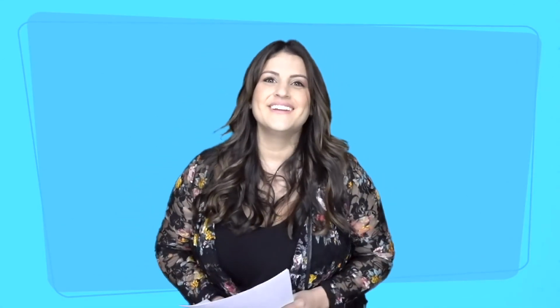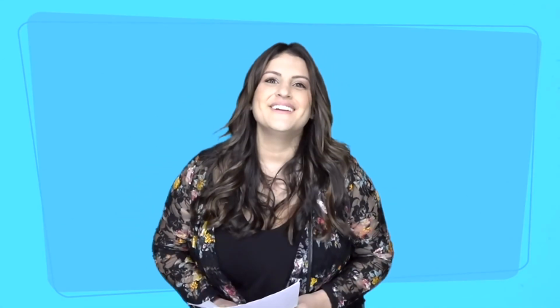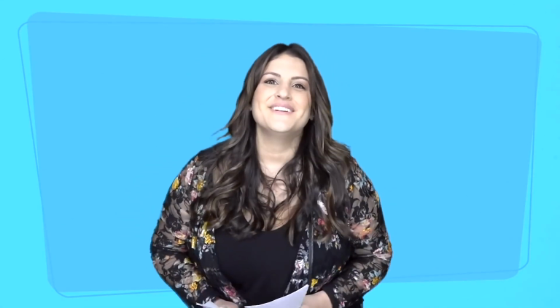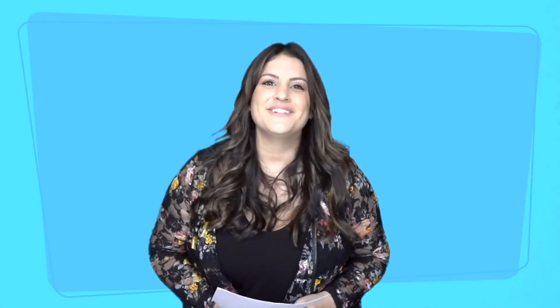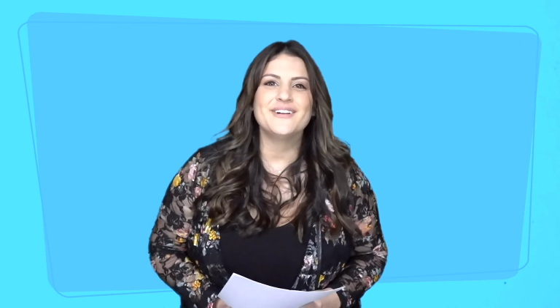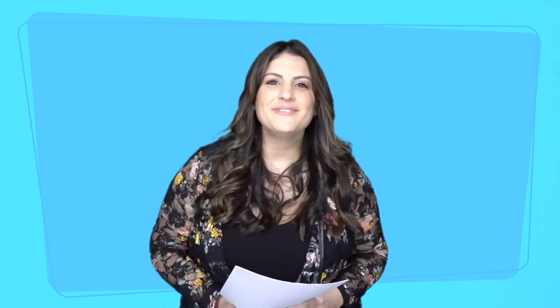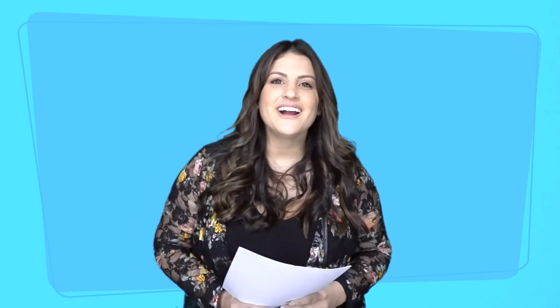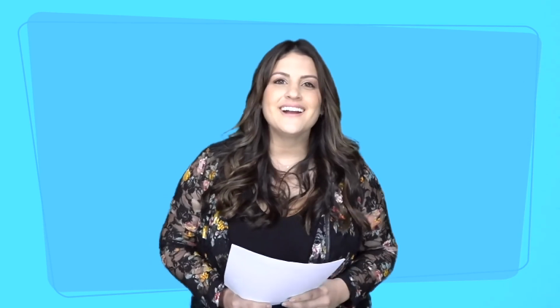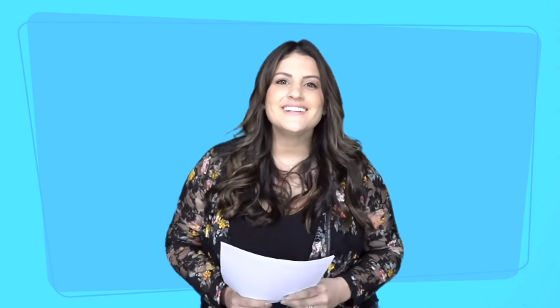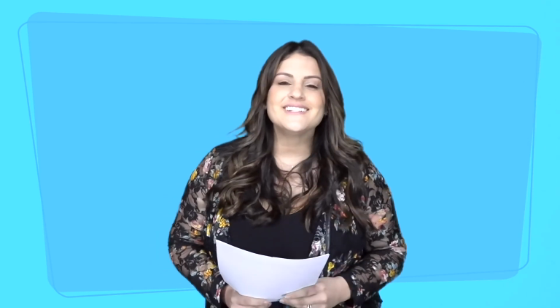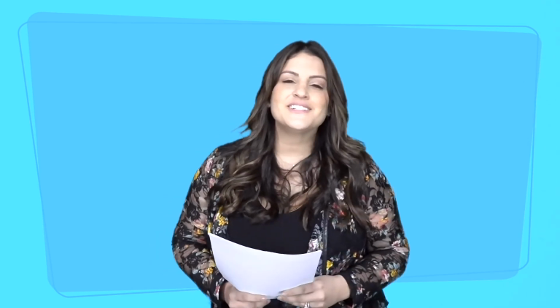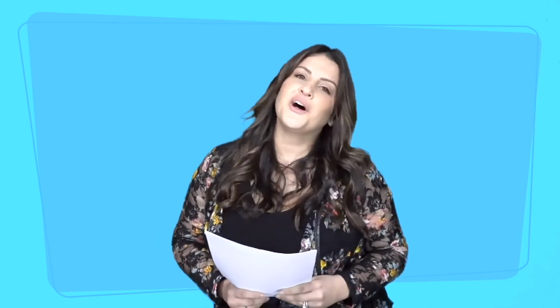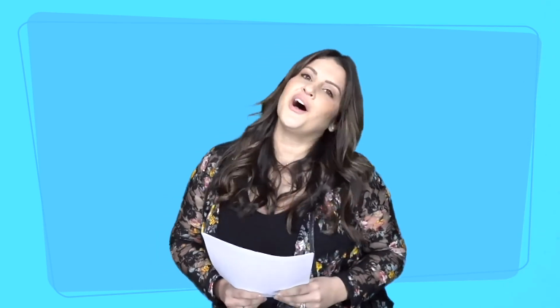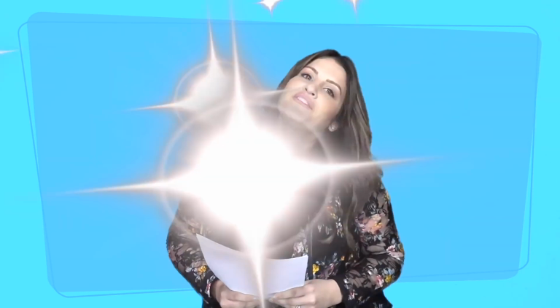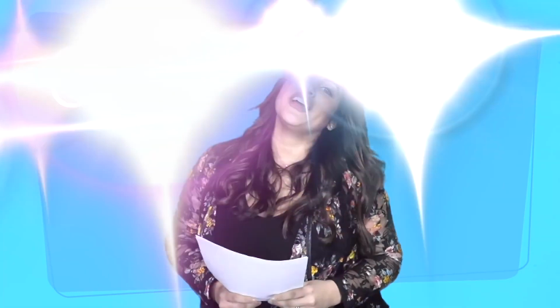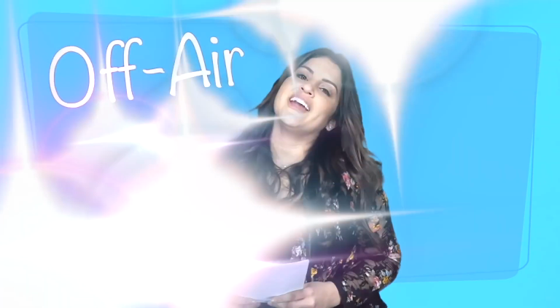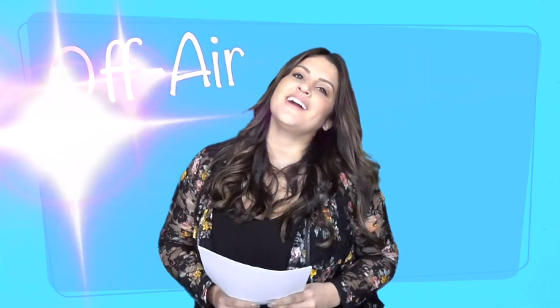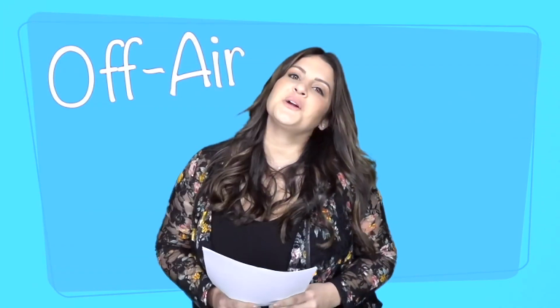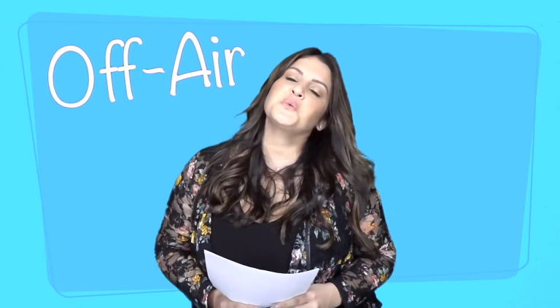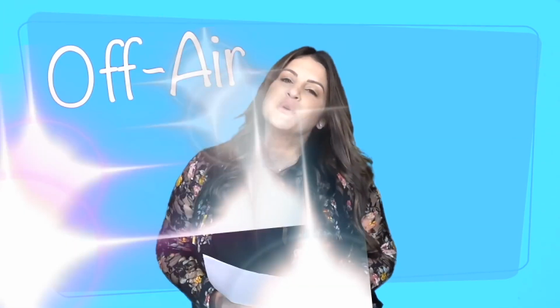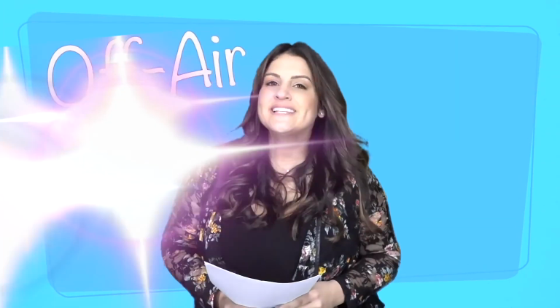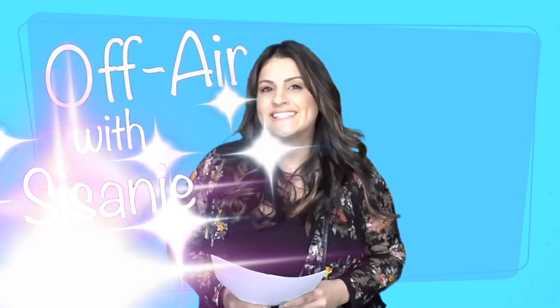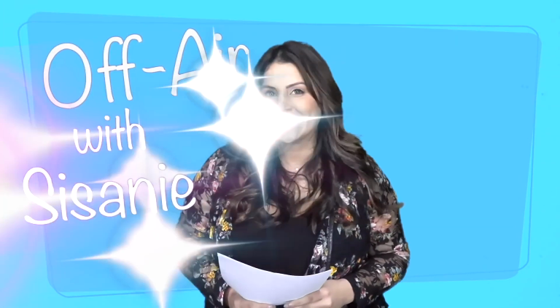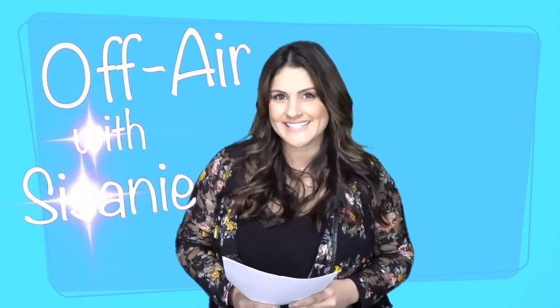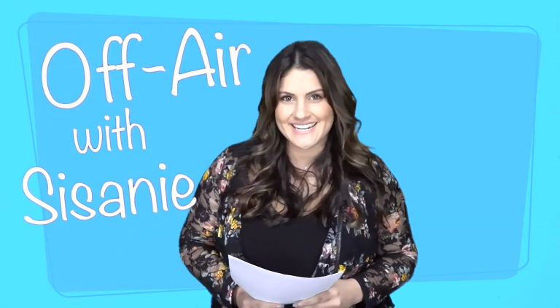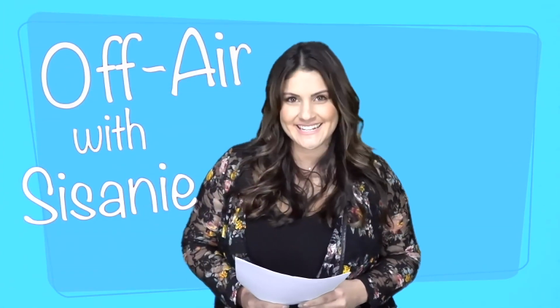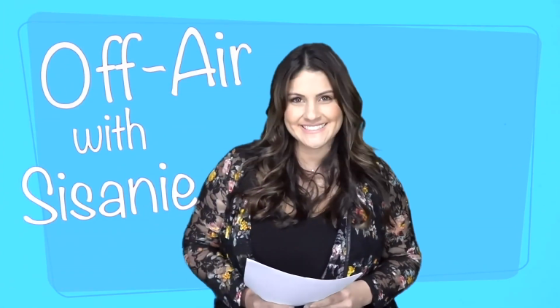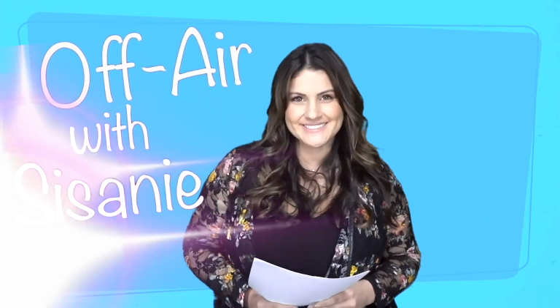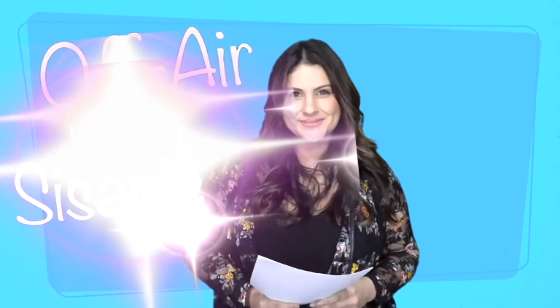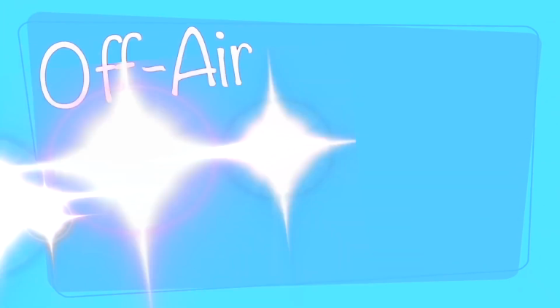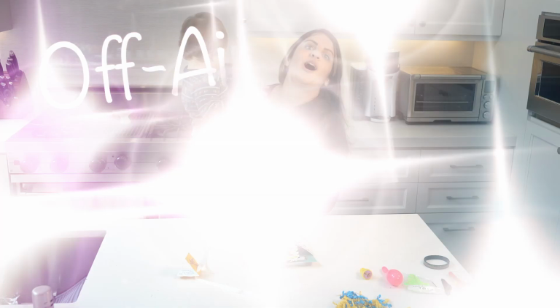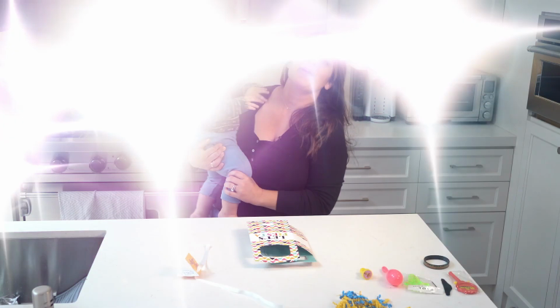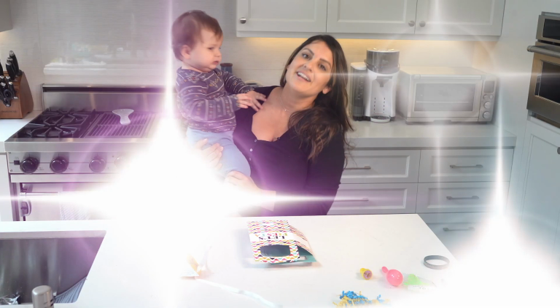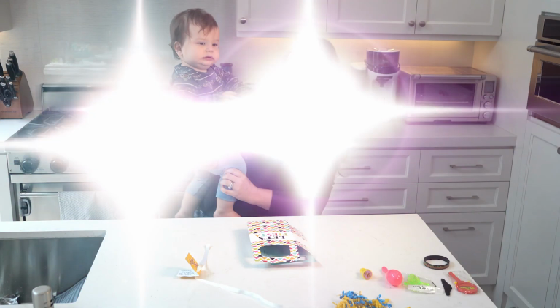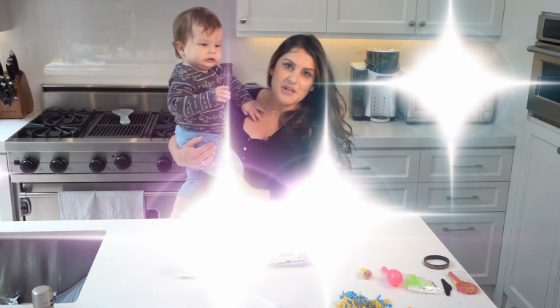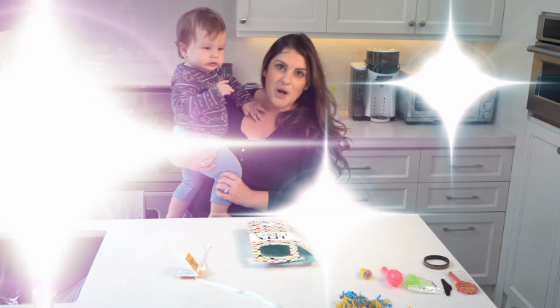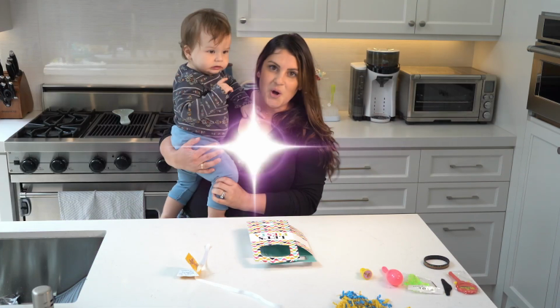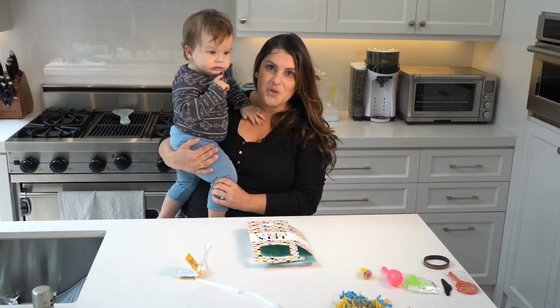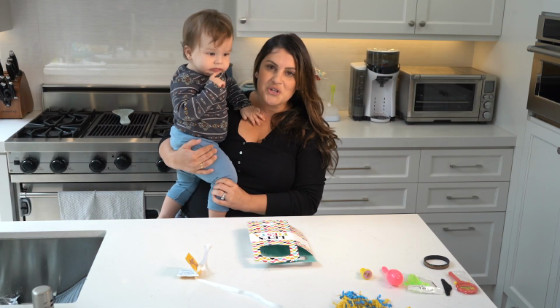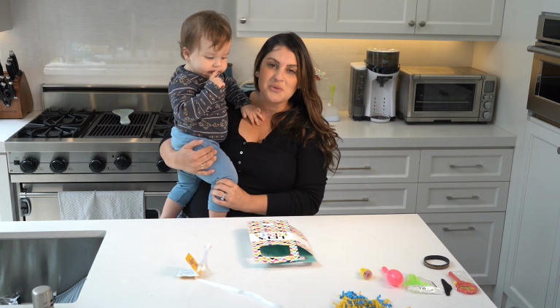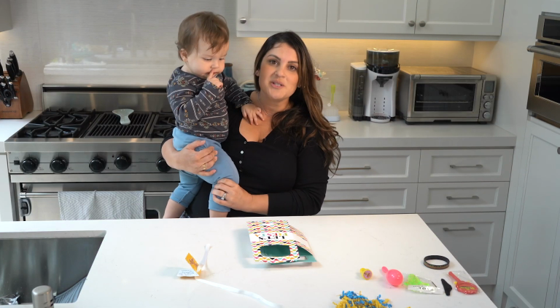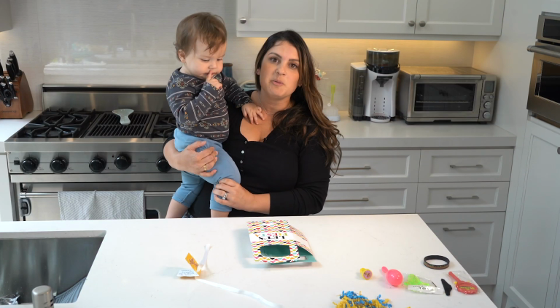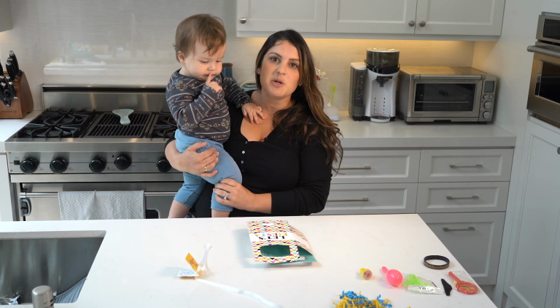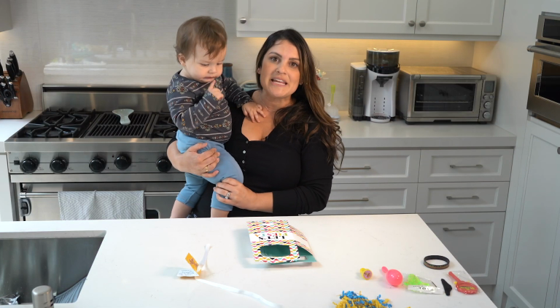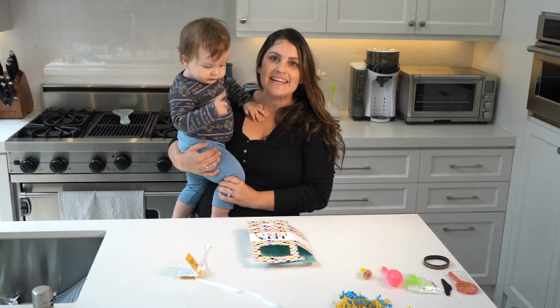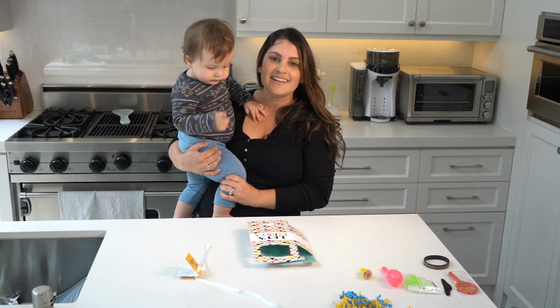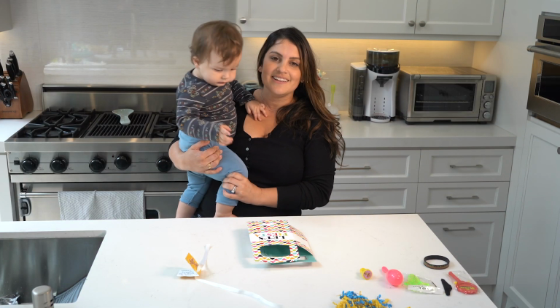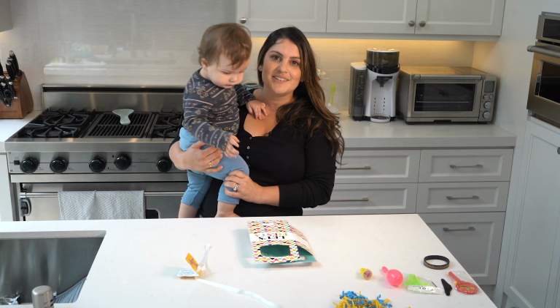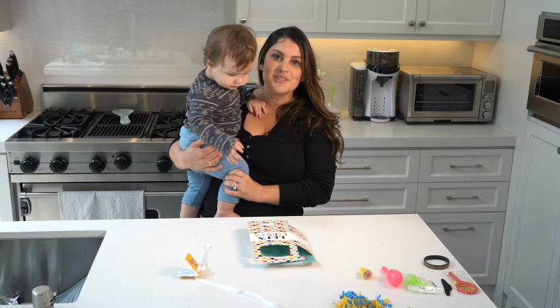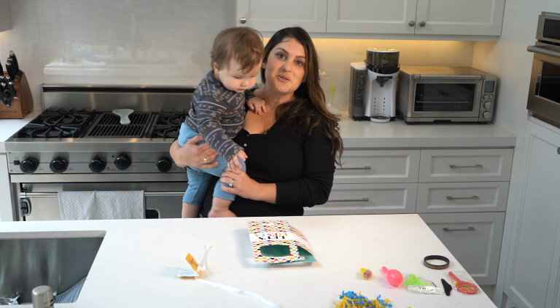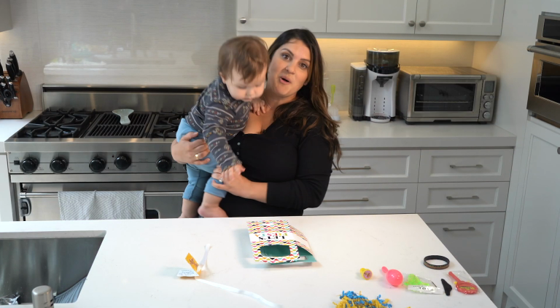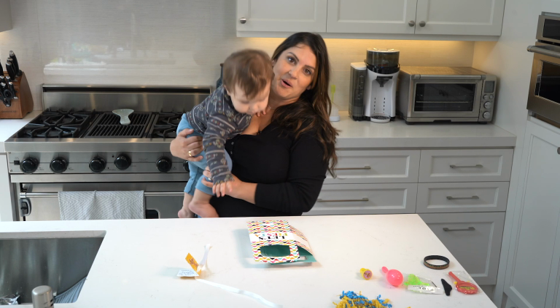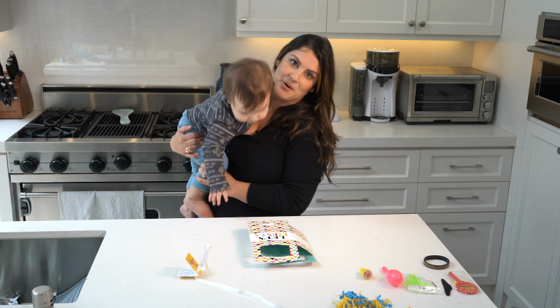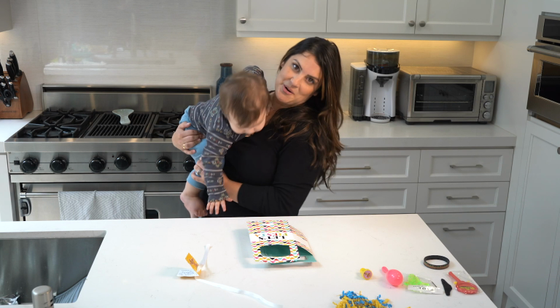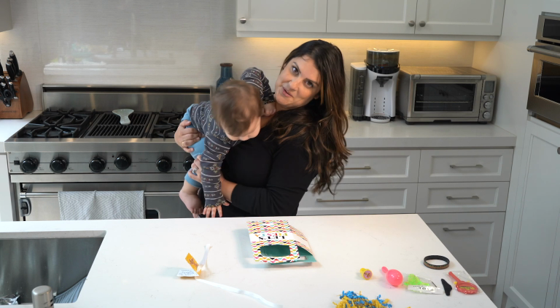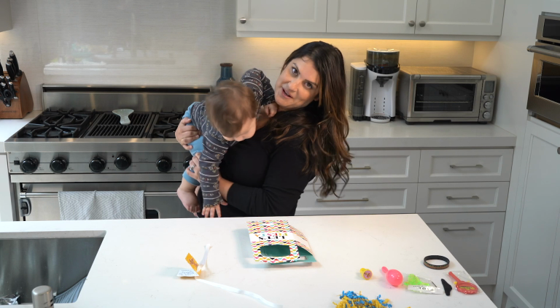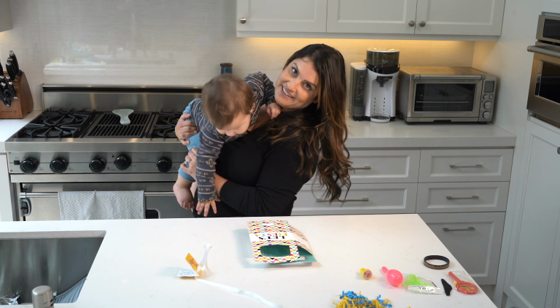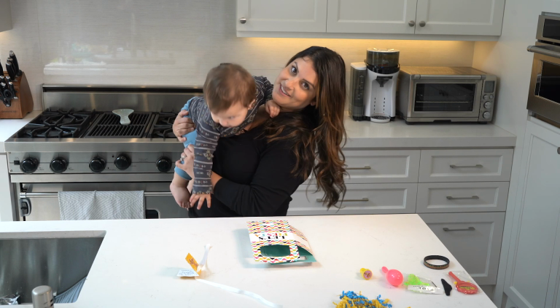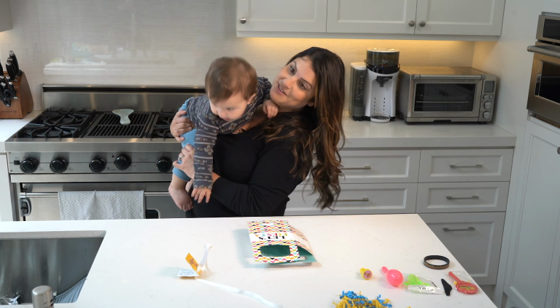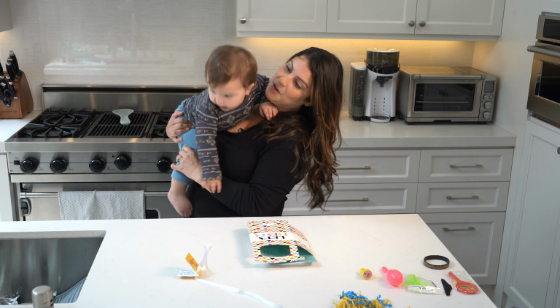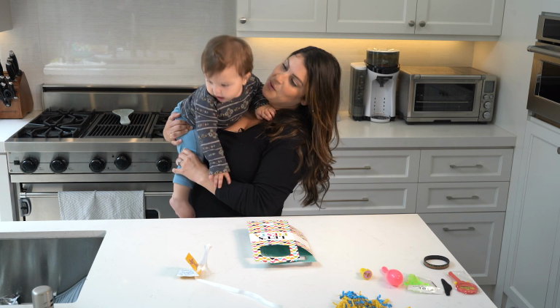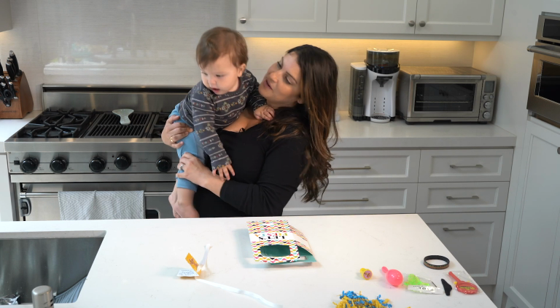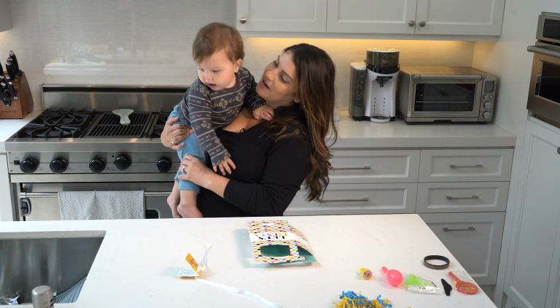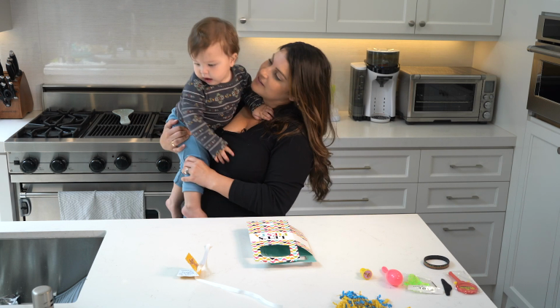What up guys, it's Off Air with Sissany. Alright, so the twins birthday is tomorrow. It's so nuts.